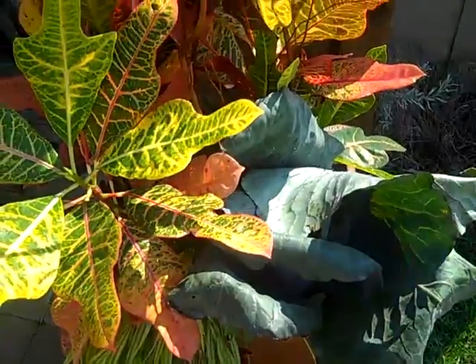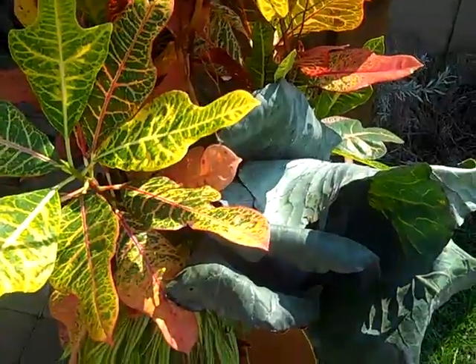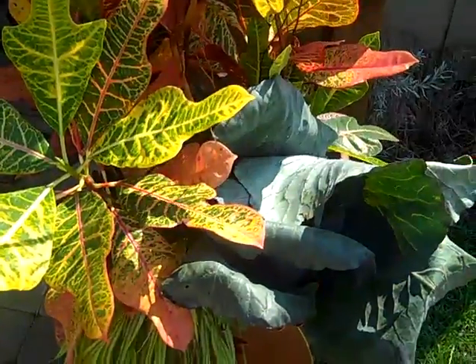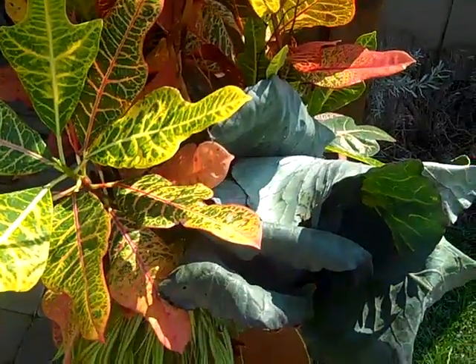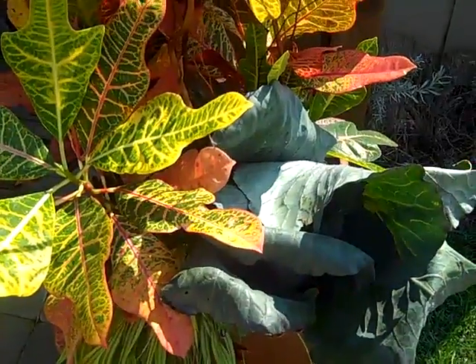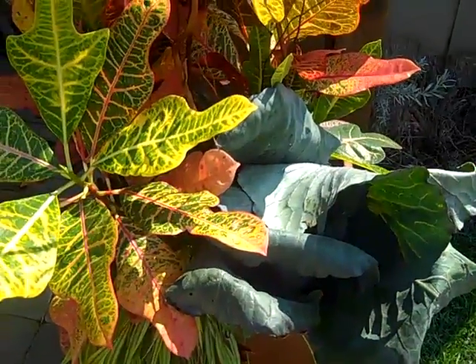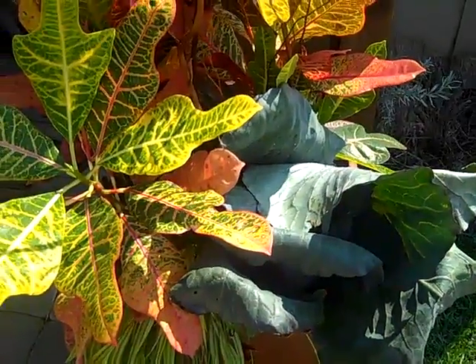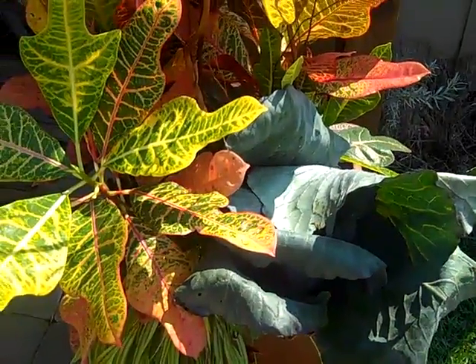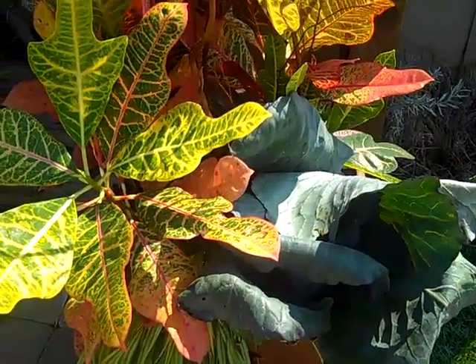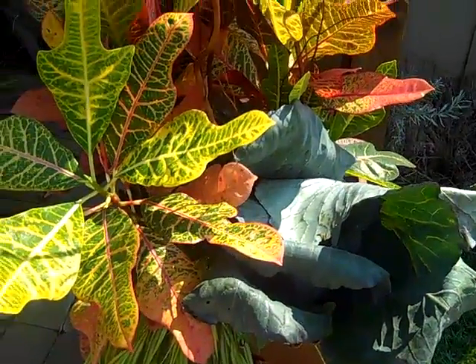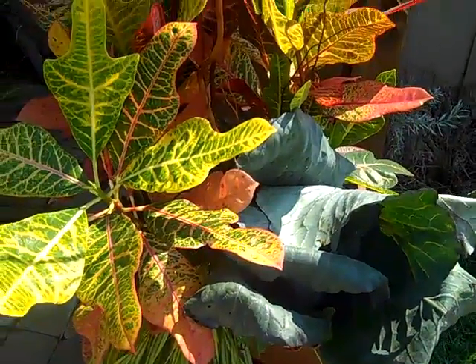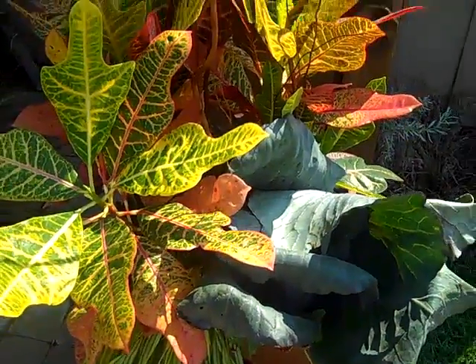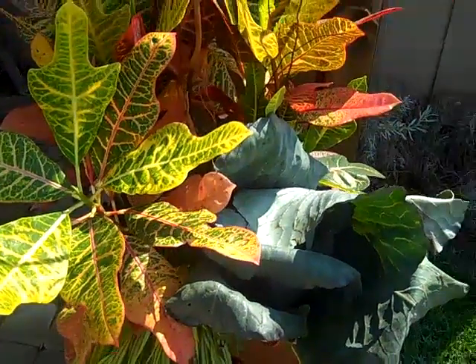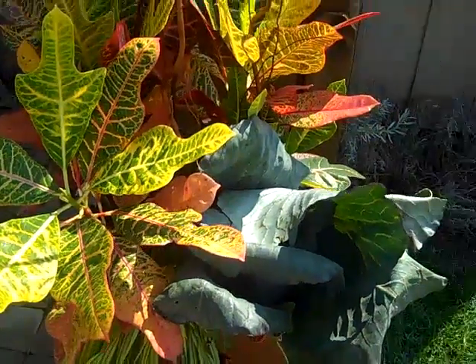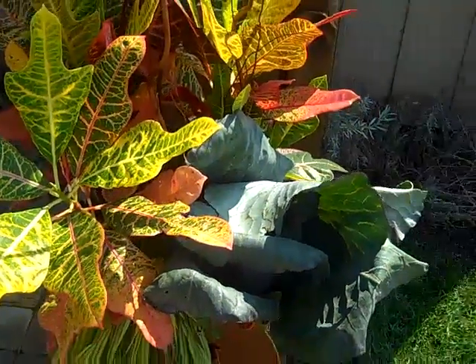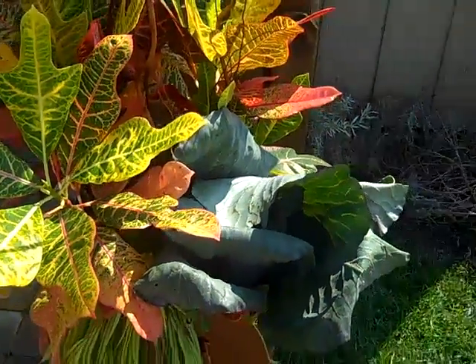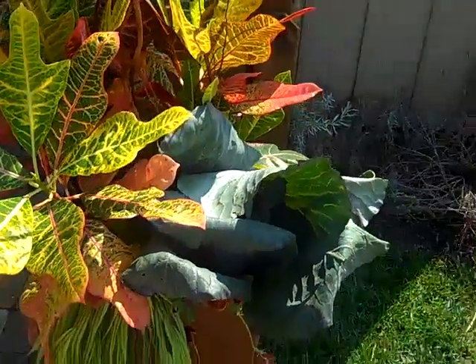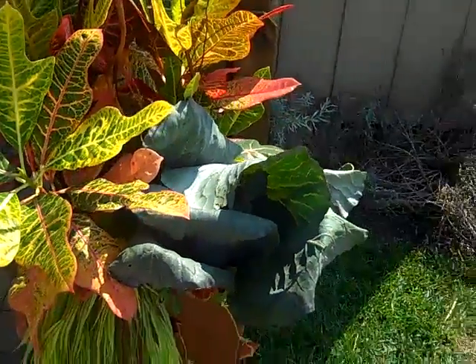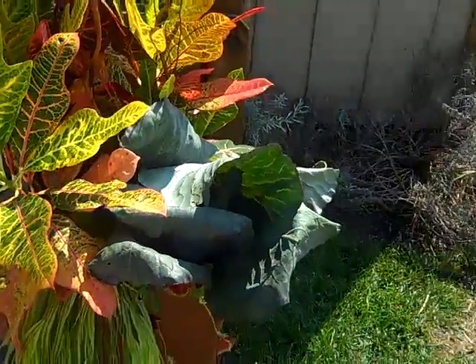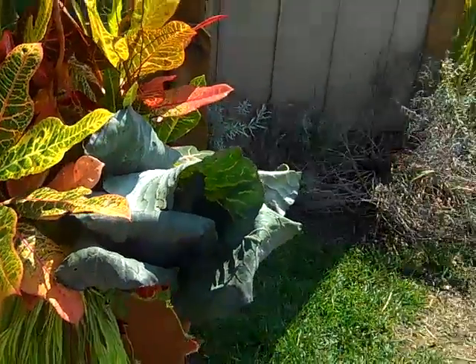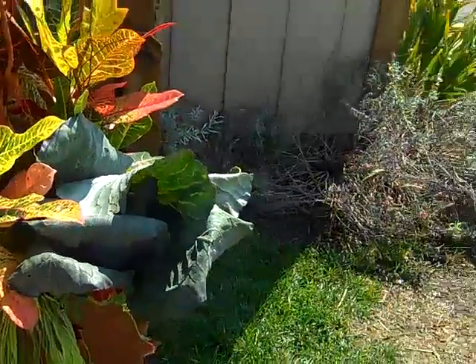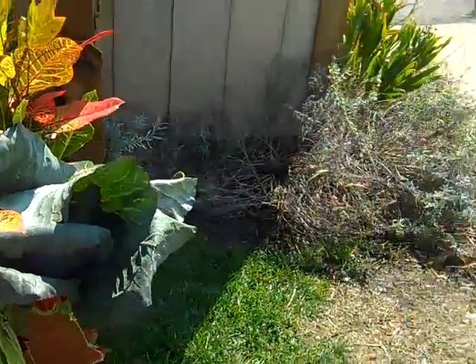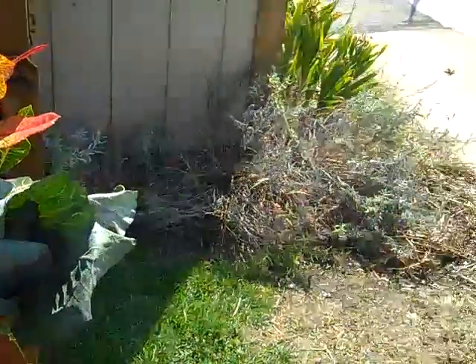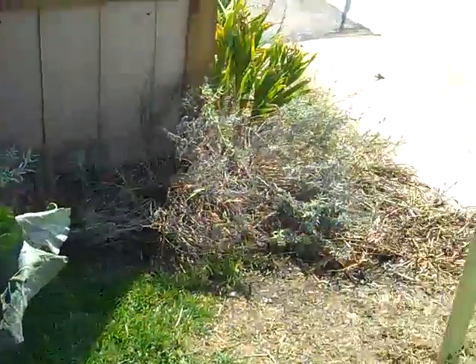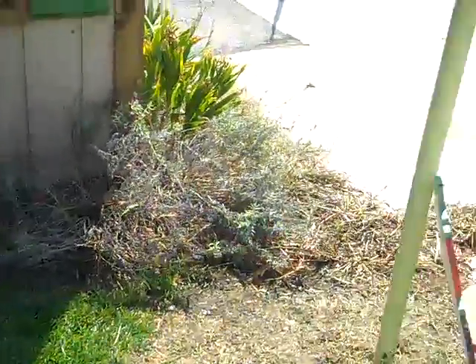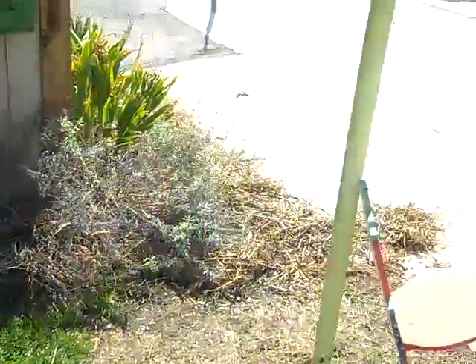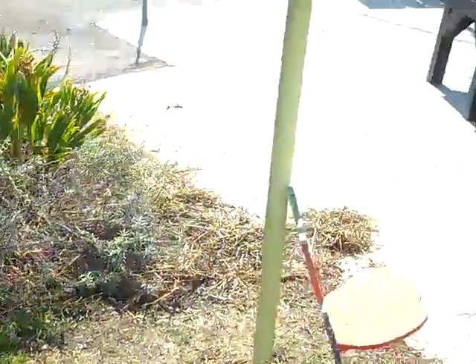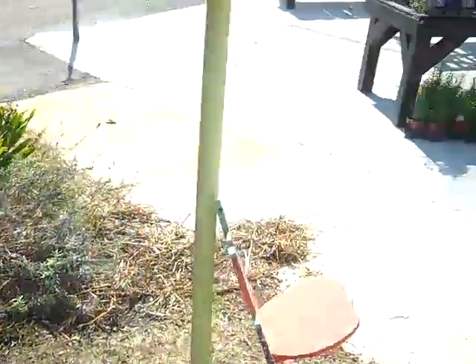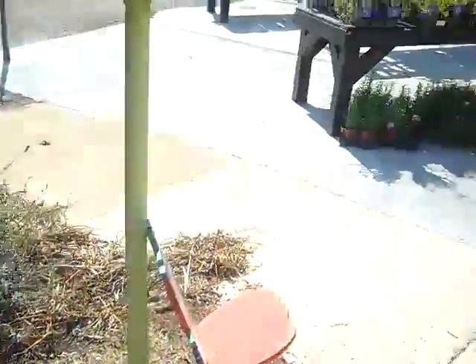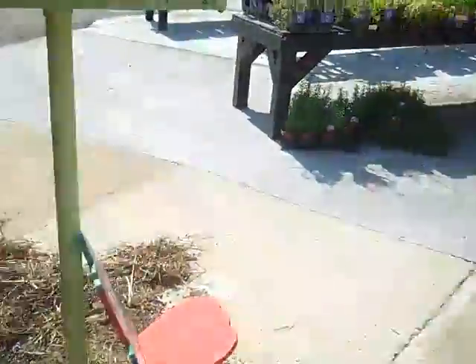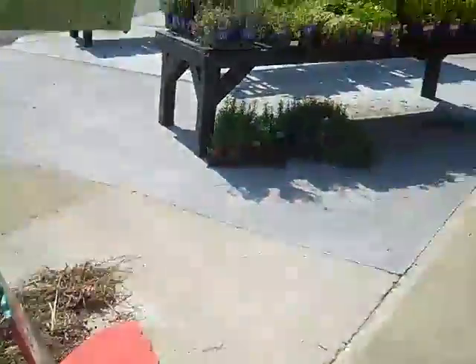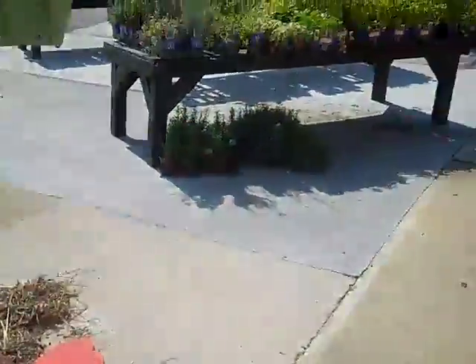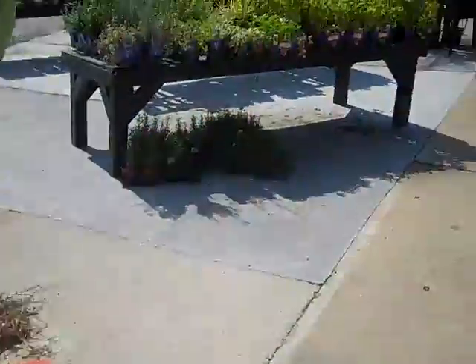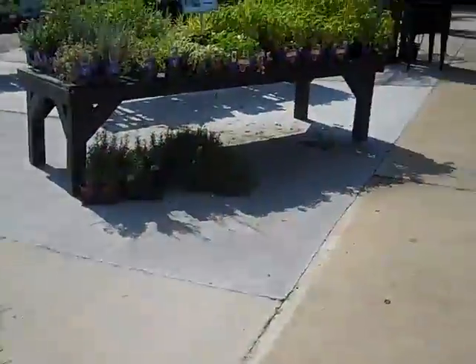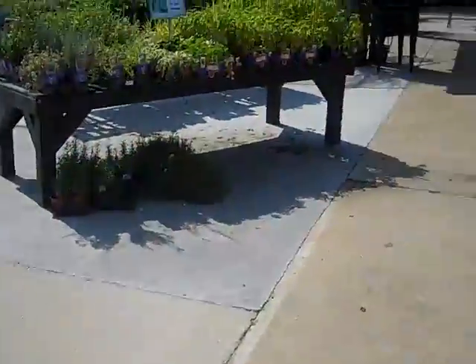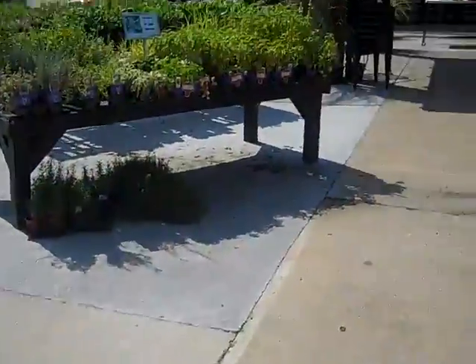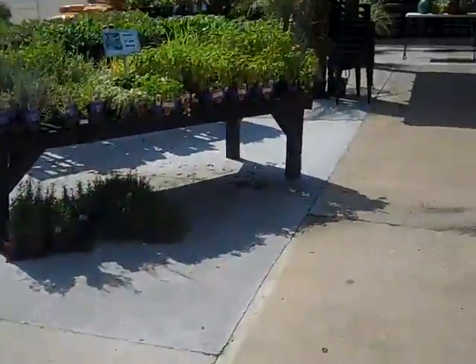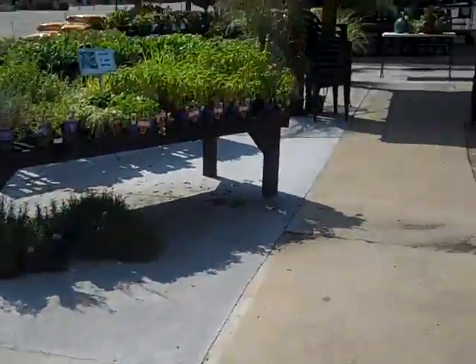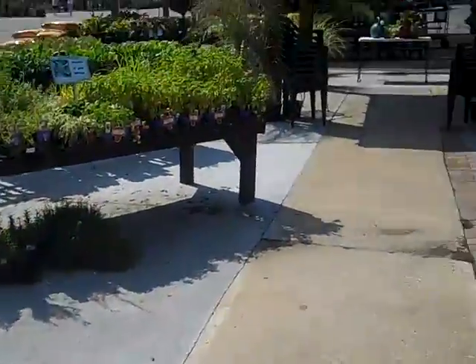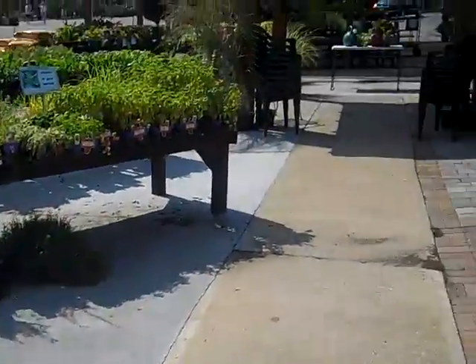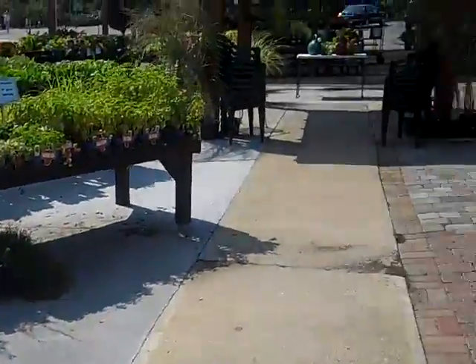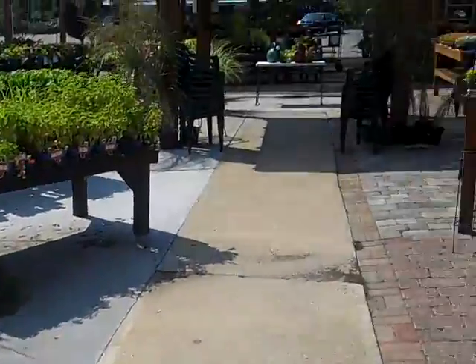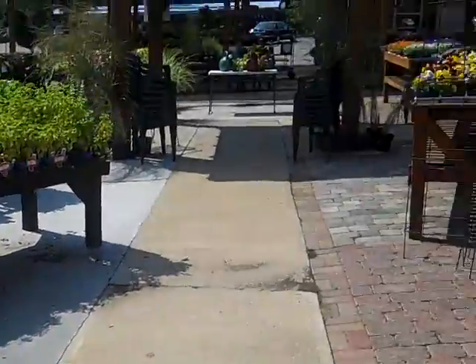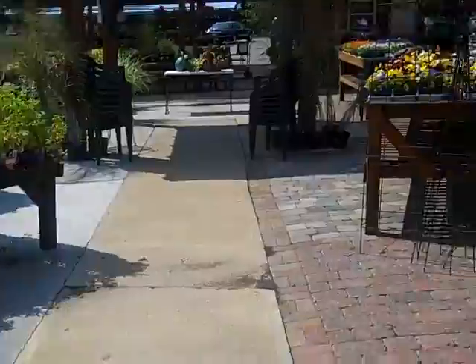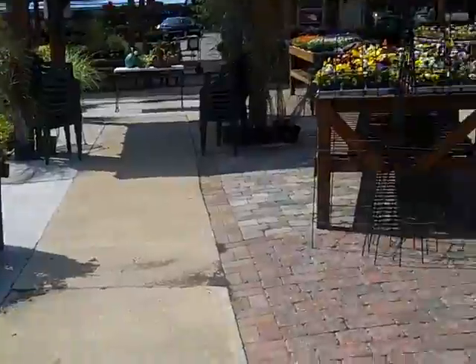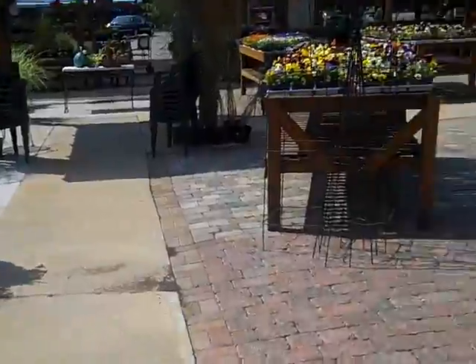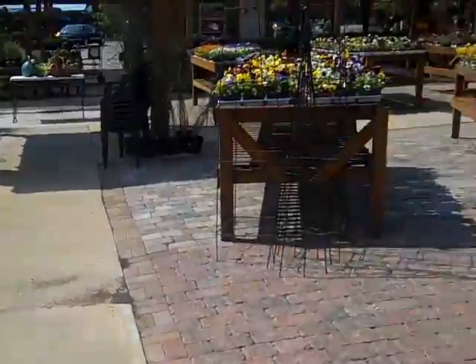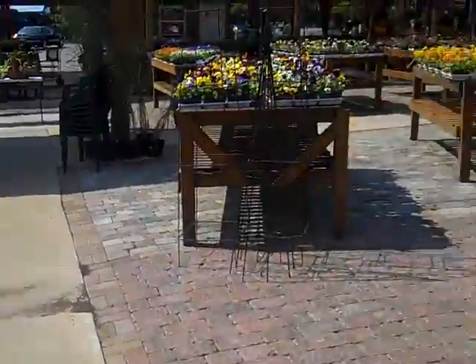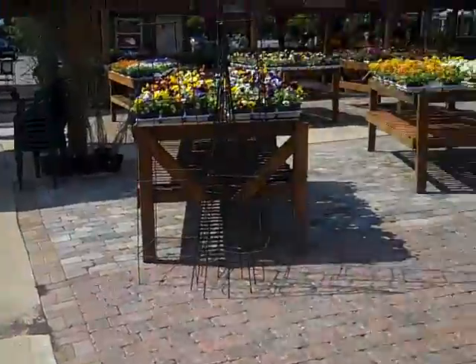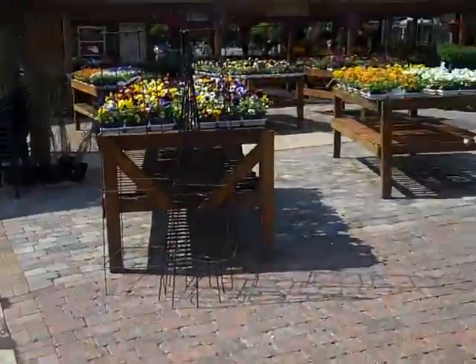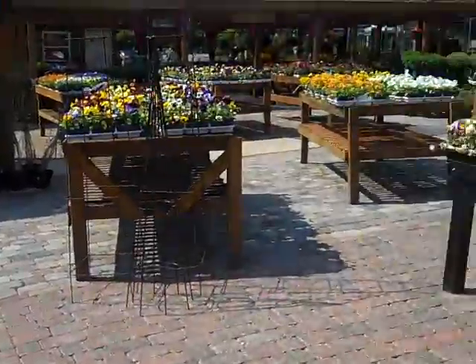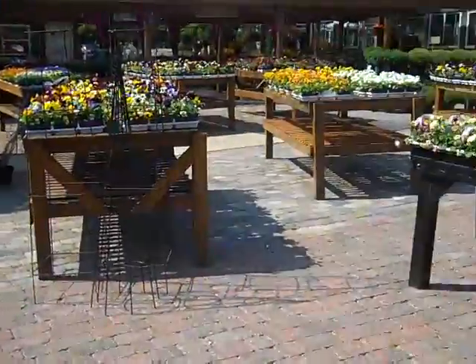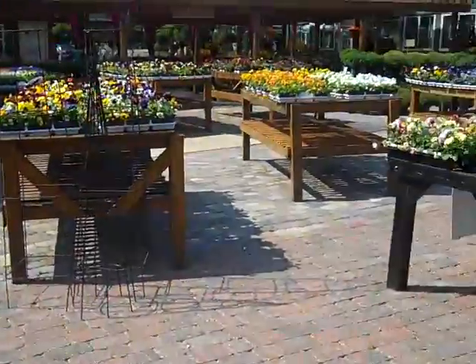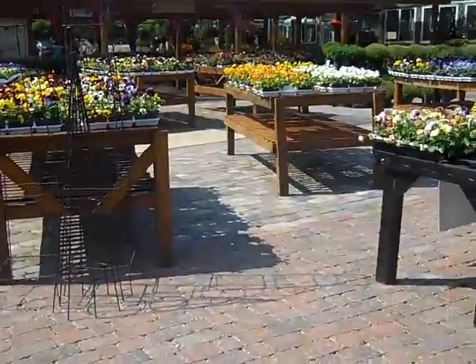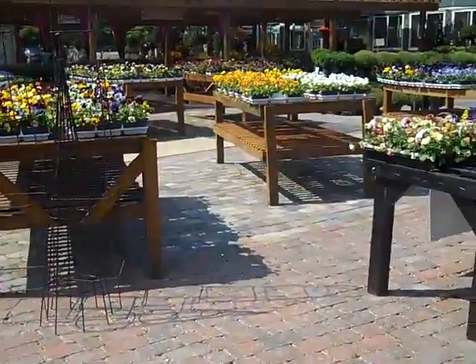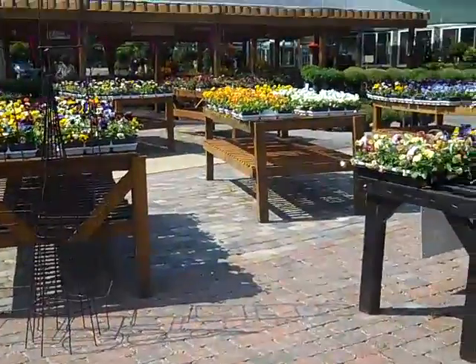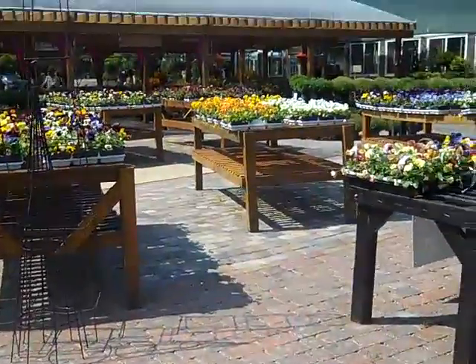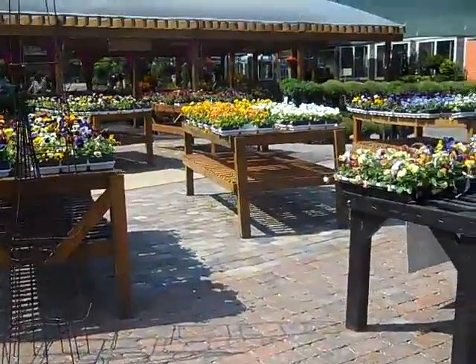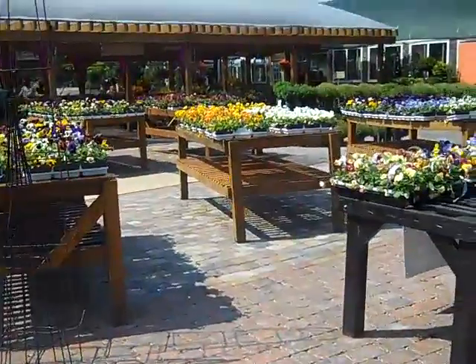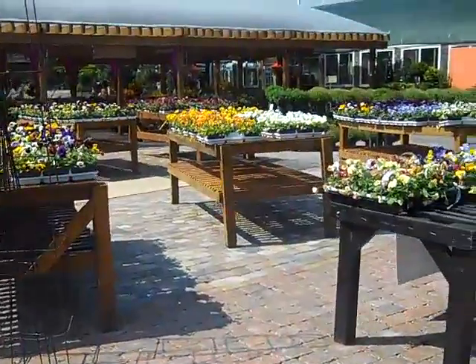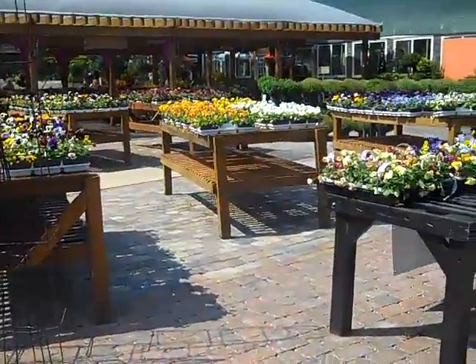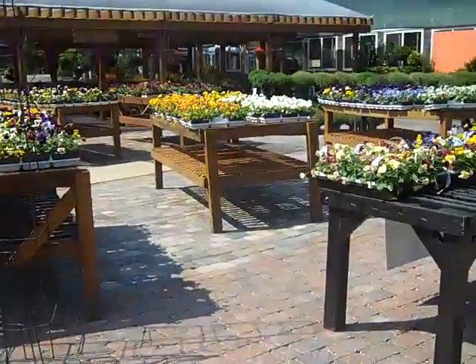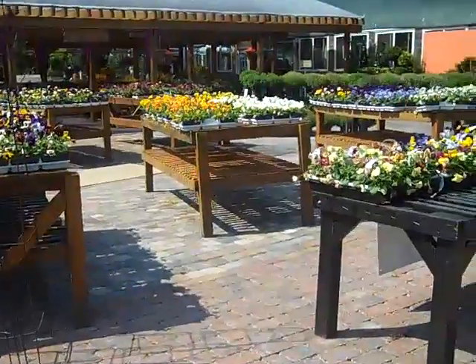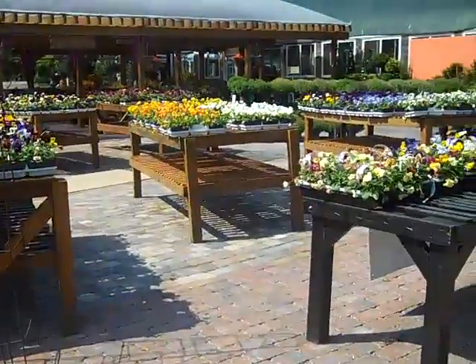Fall has begun here at Greenscape, so now it's a great time to get your fall annuals.